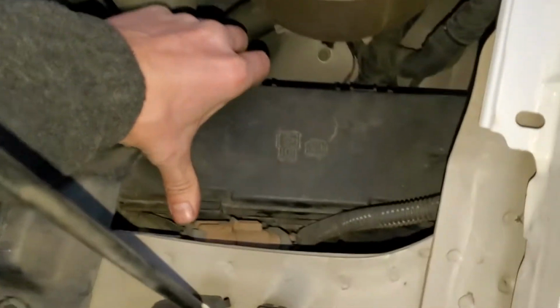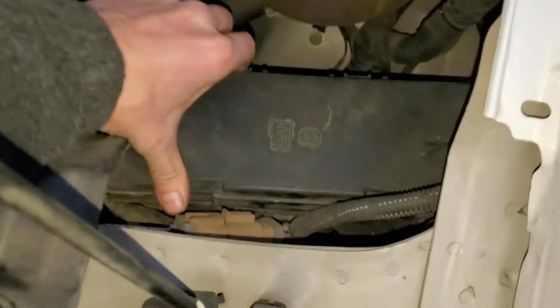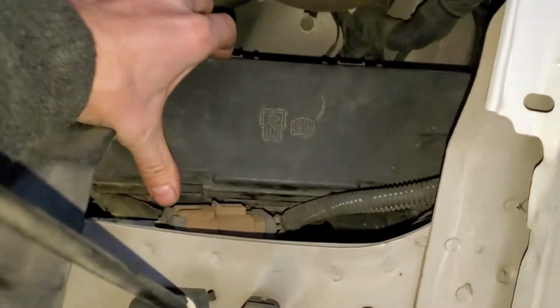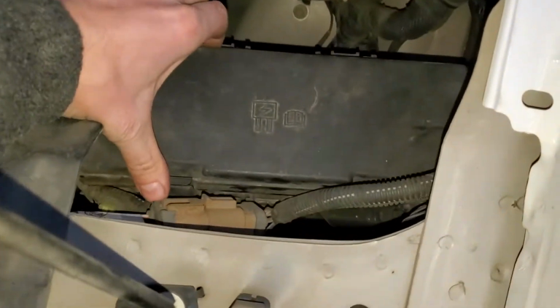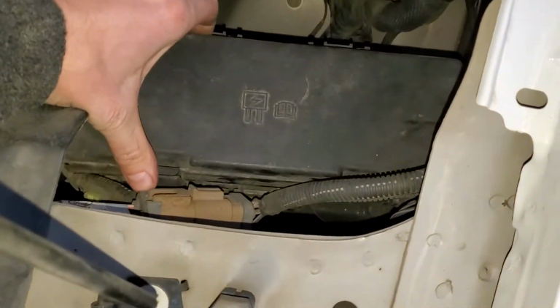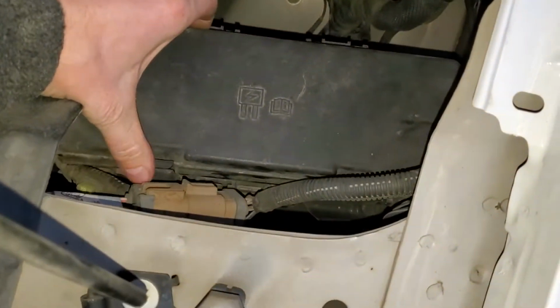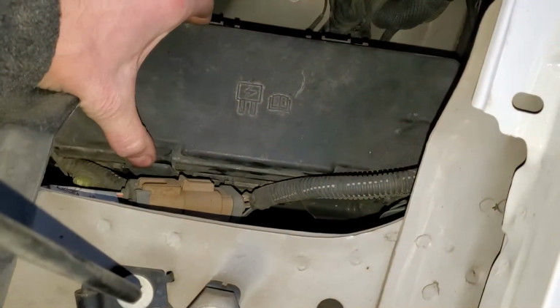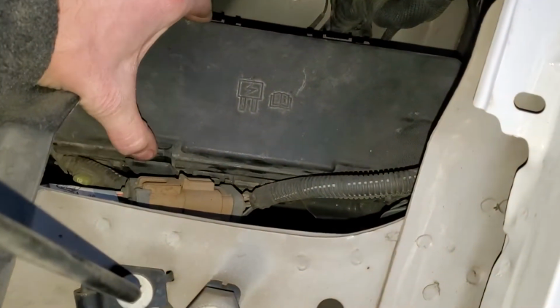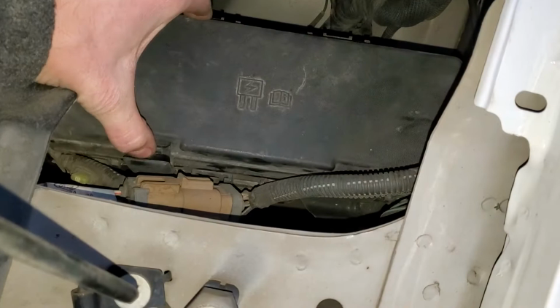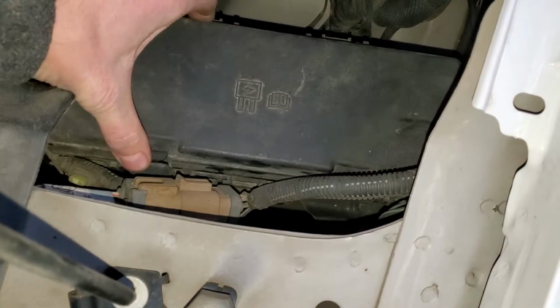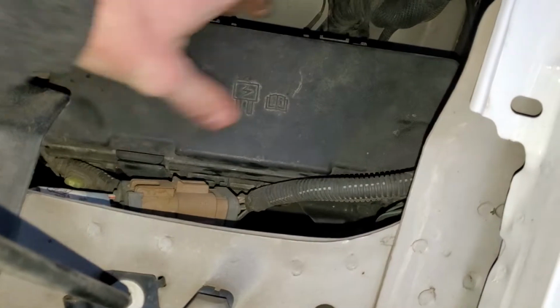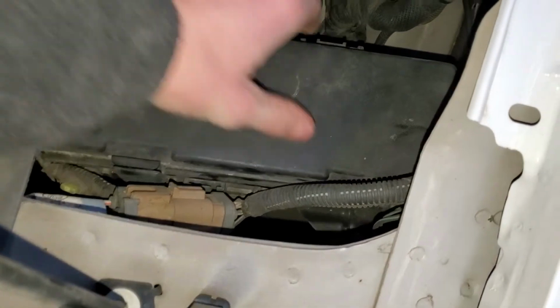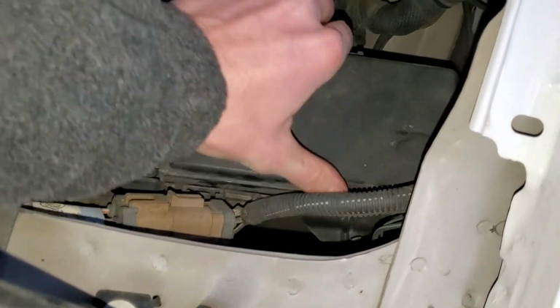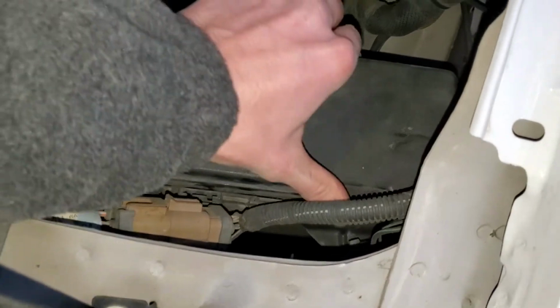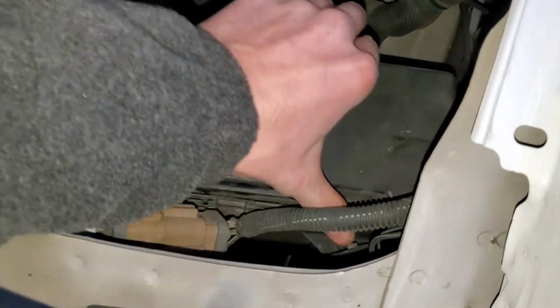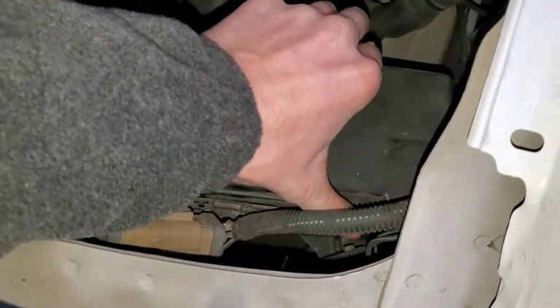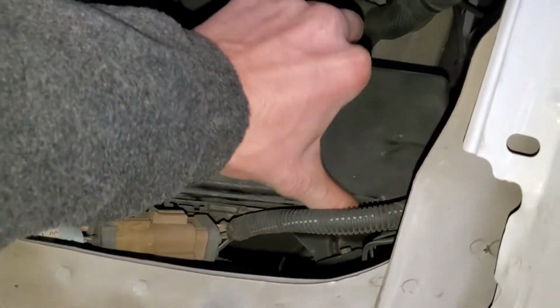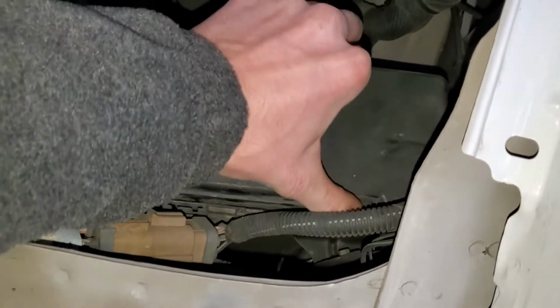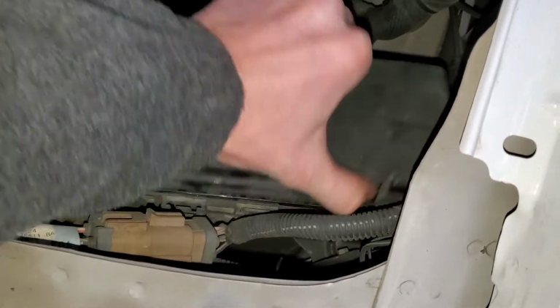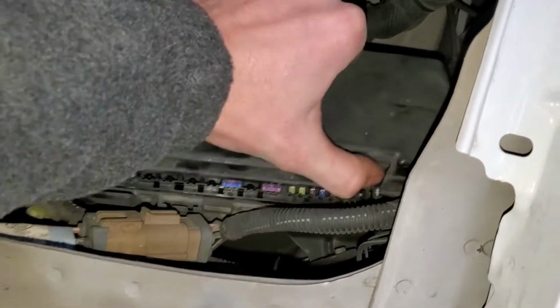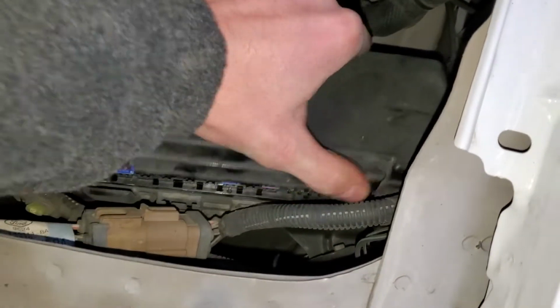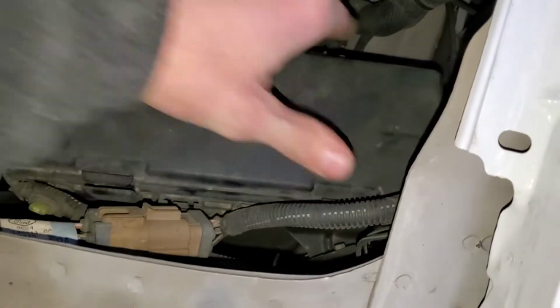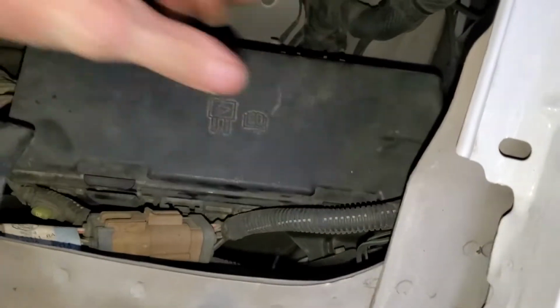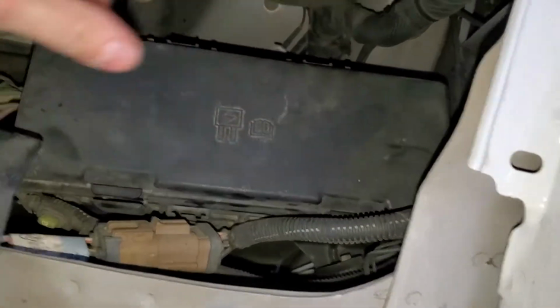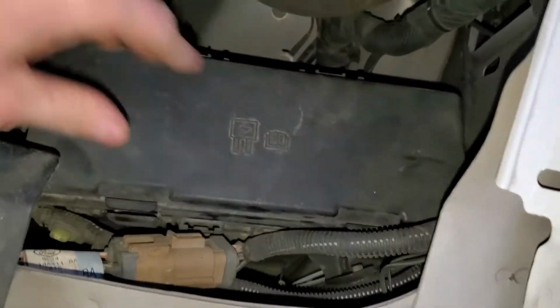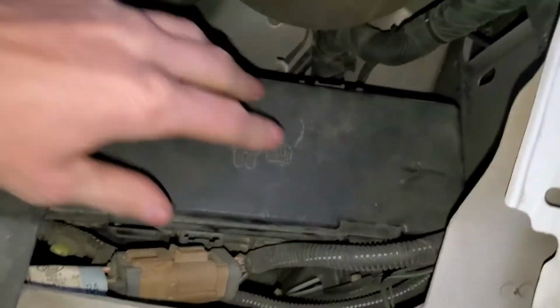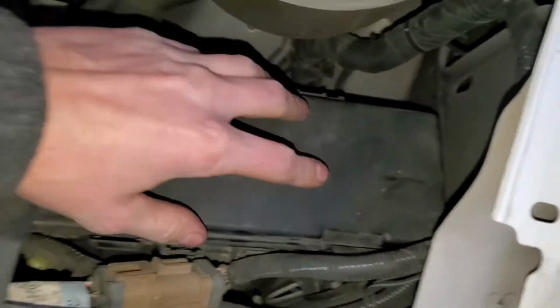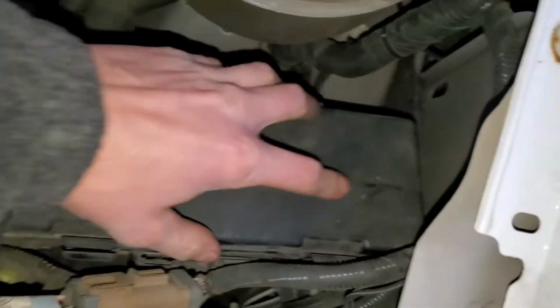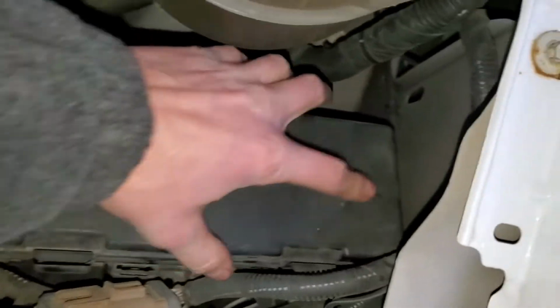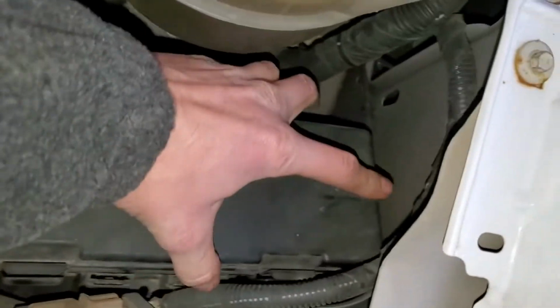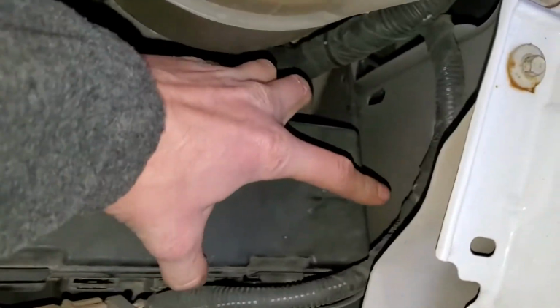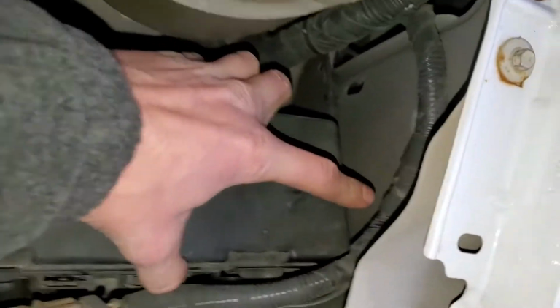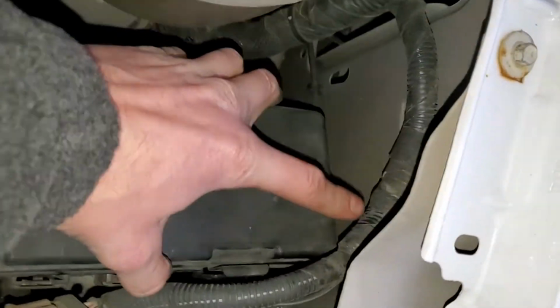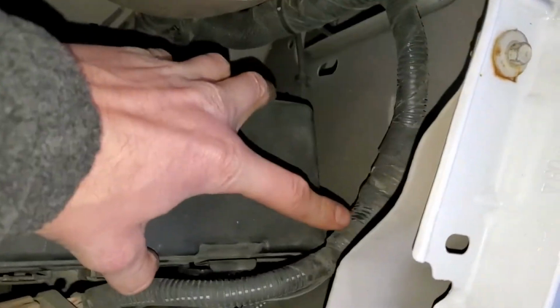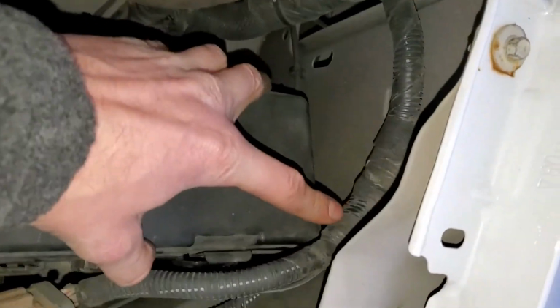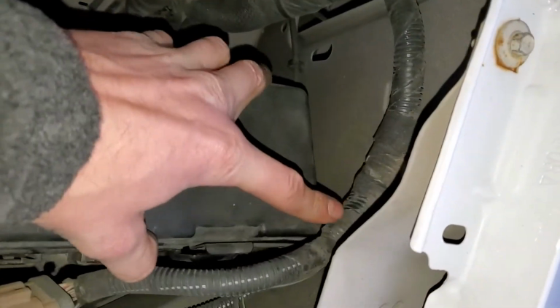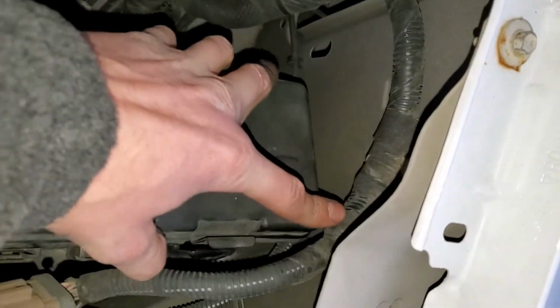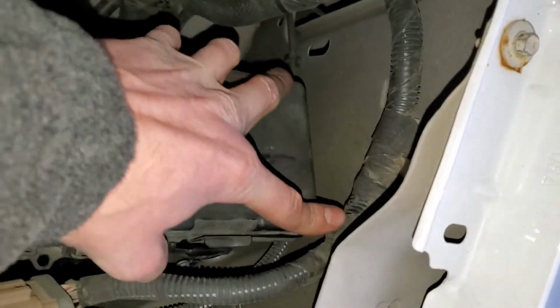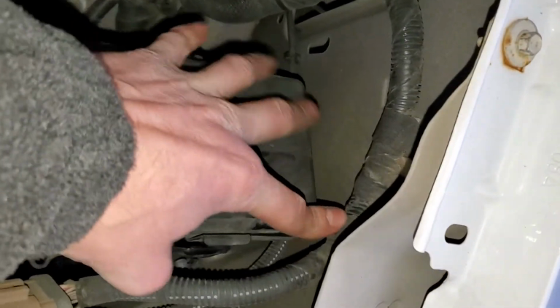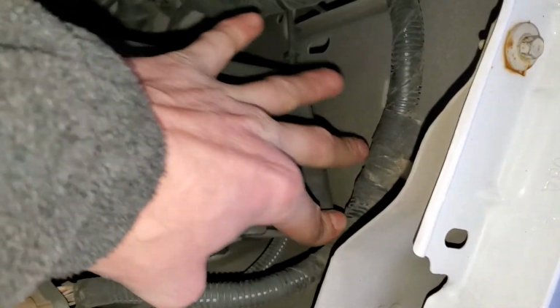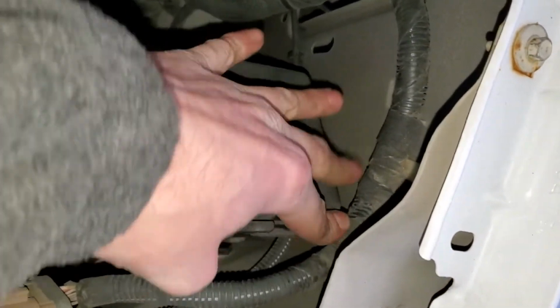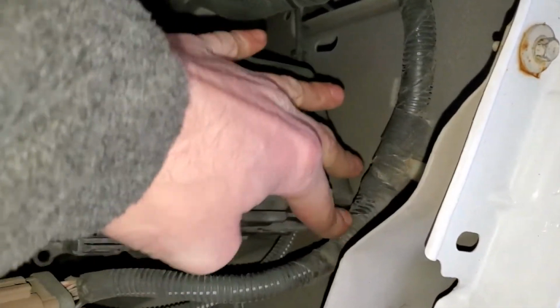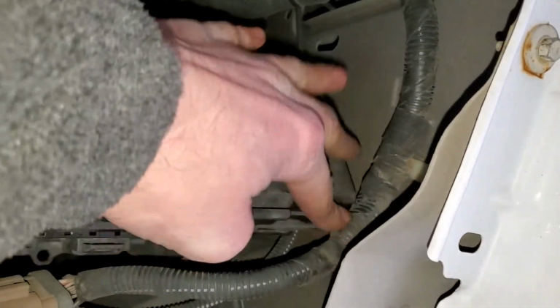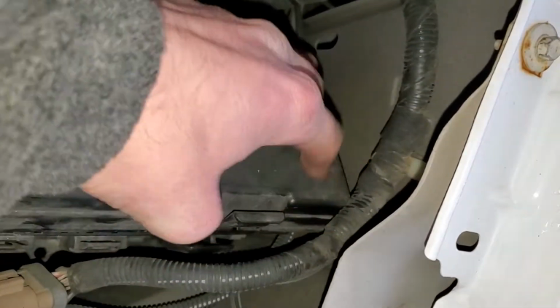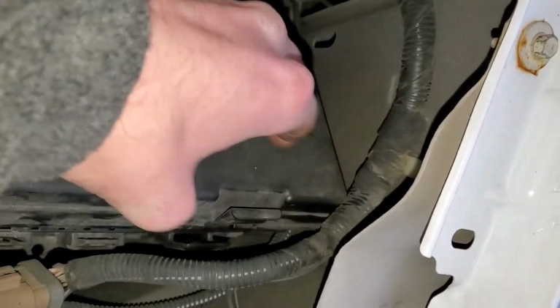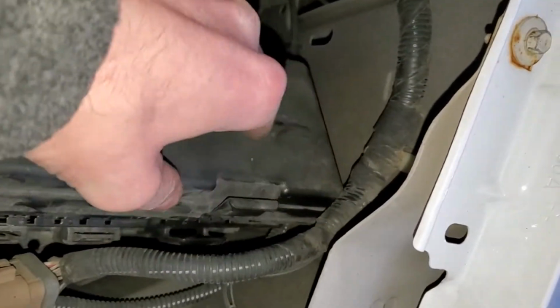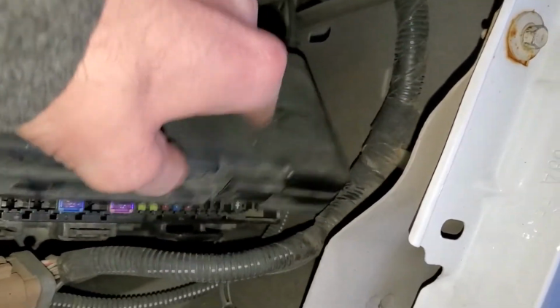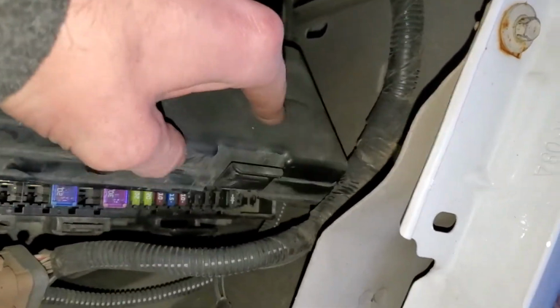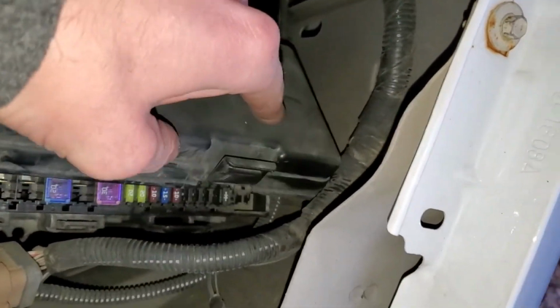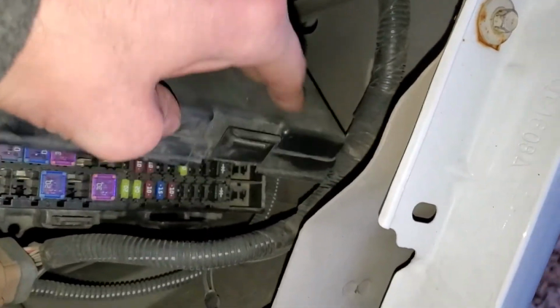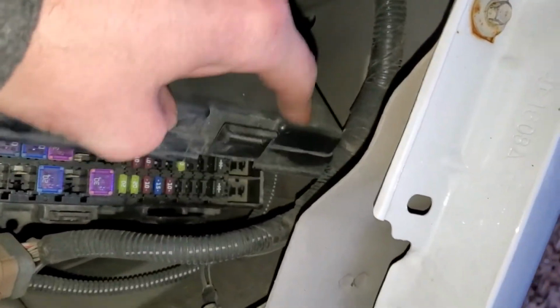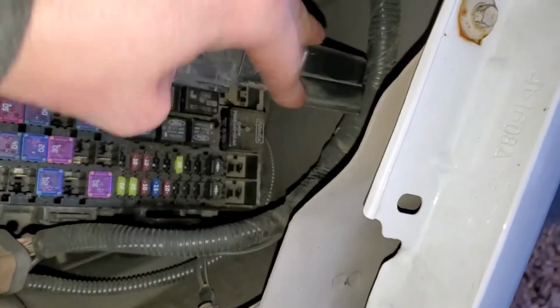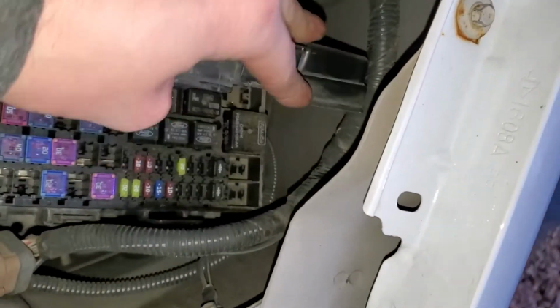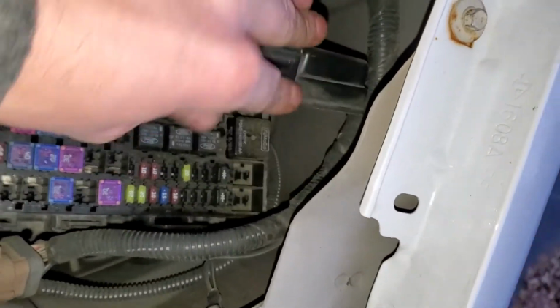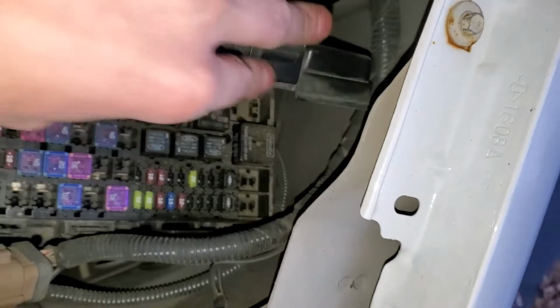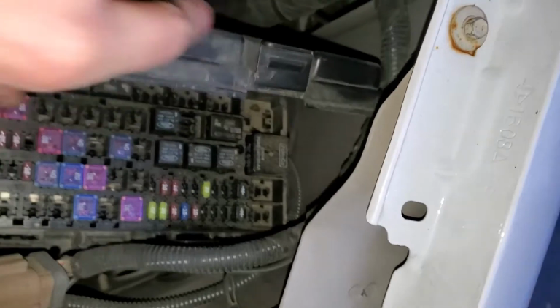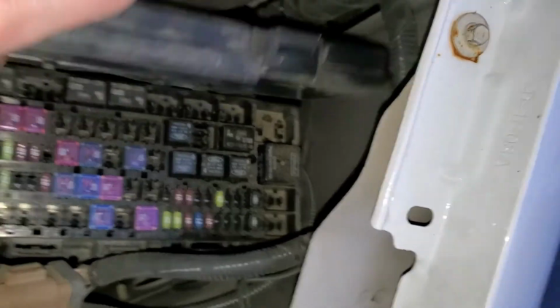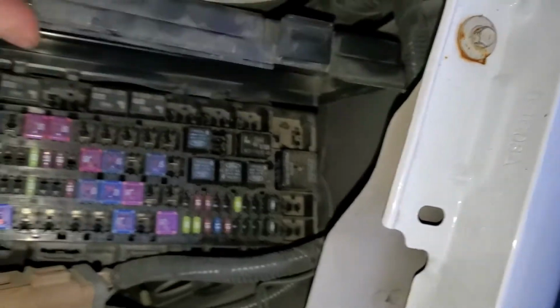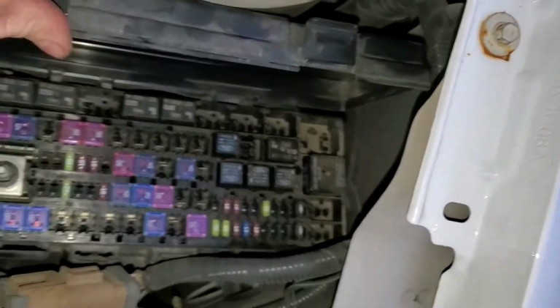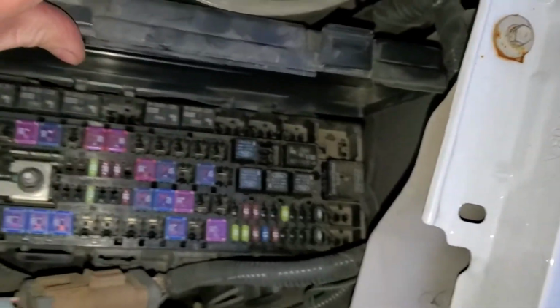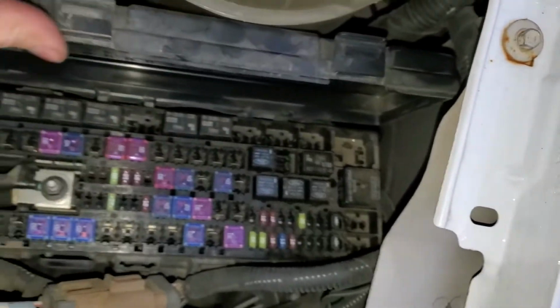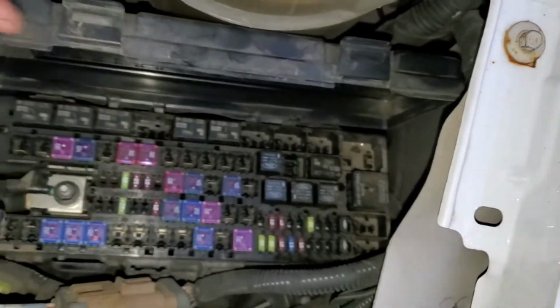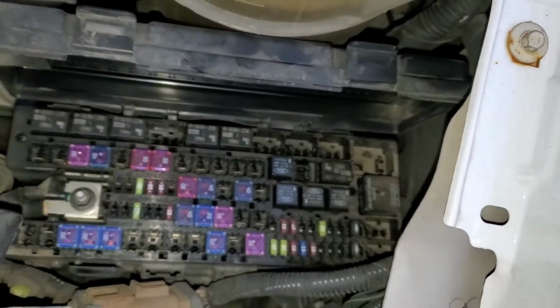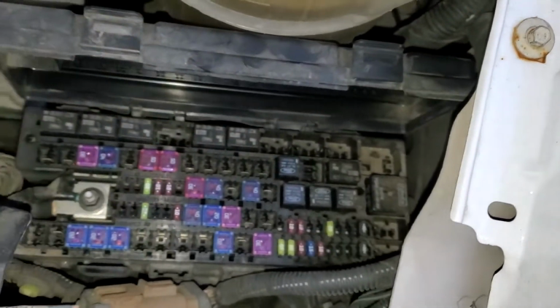There are two tabs on the front you just push back, and you may have to move these wires out of the way. Just push them to the side and the cover will rotate back.